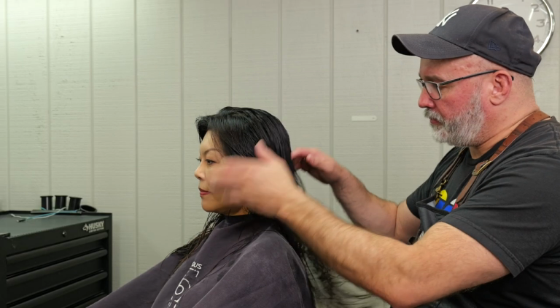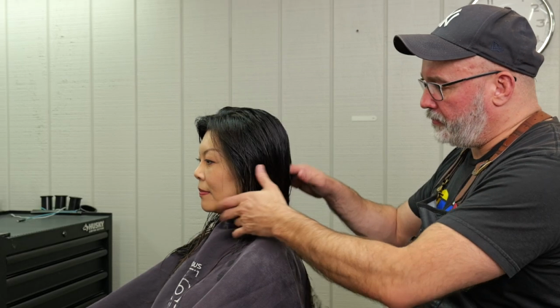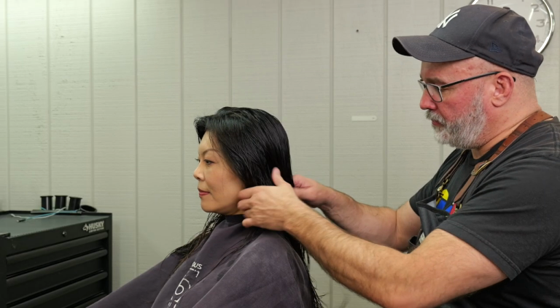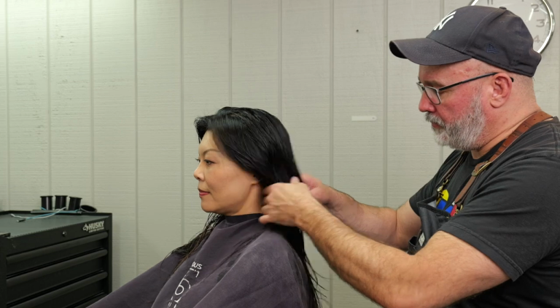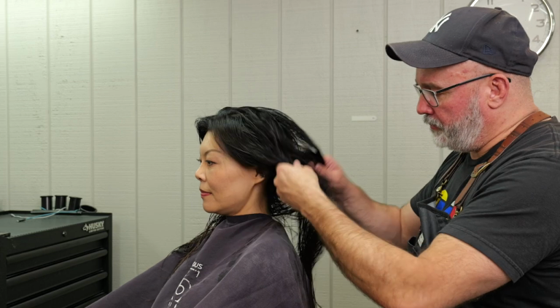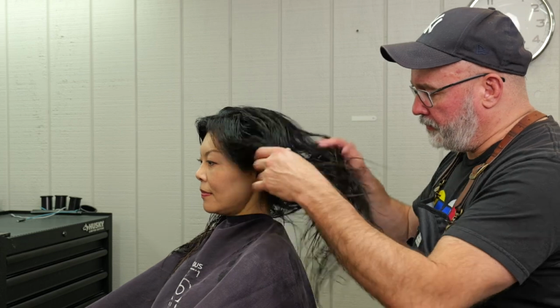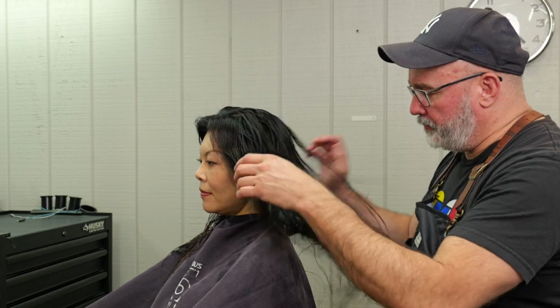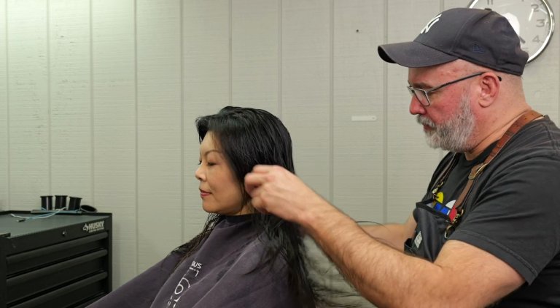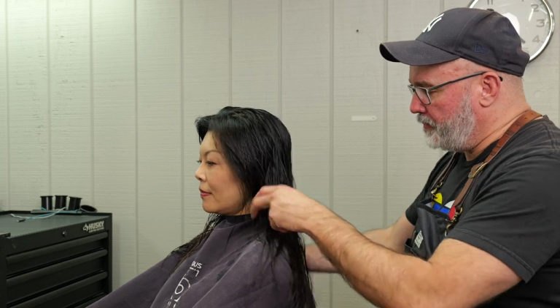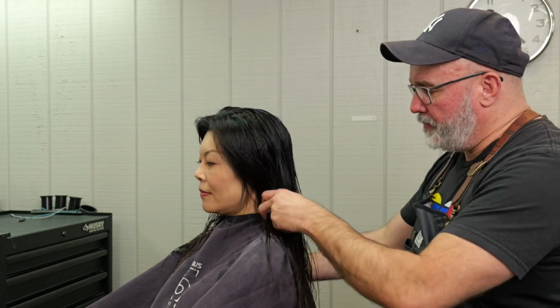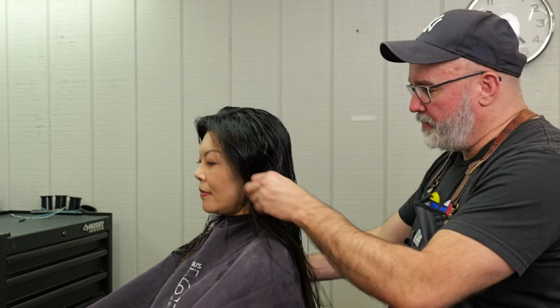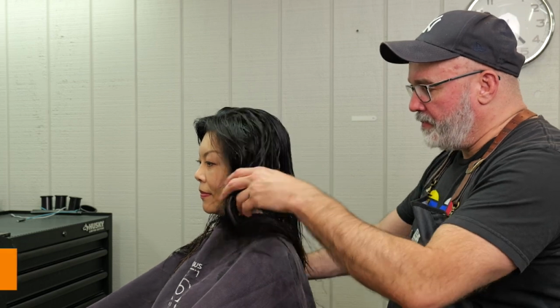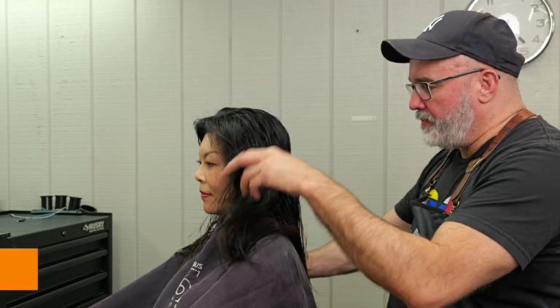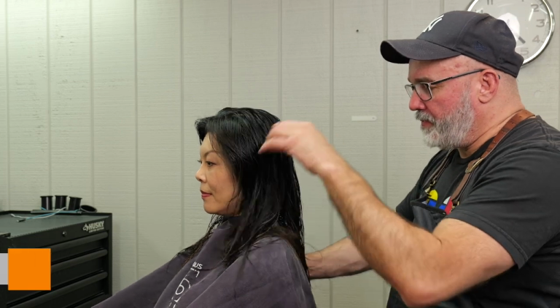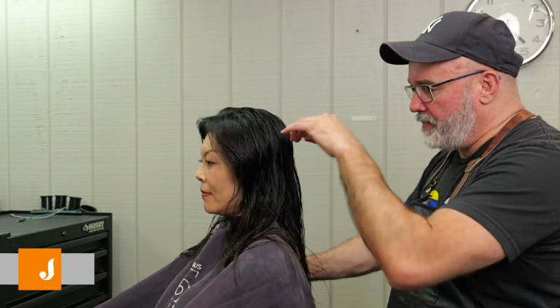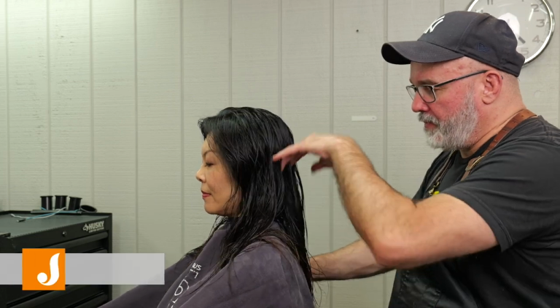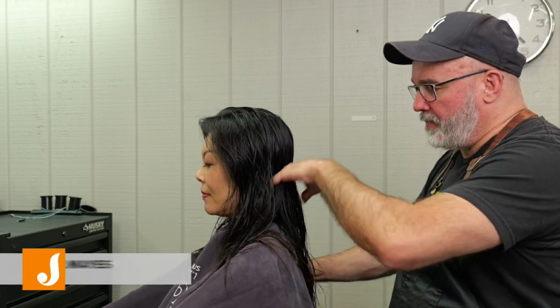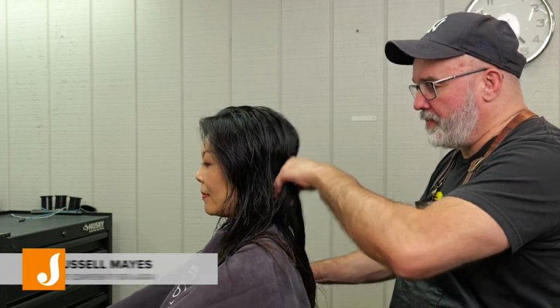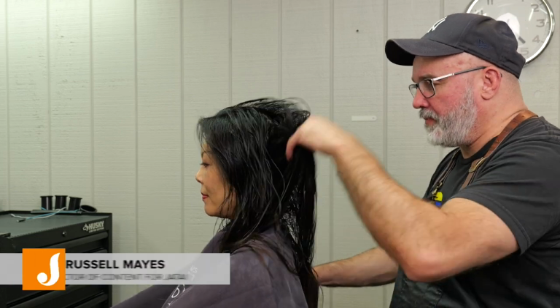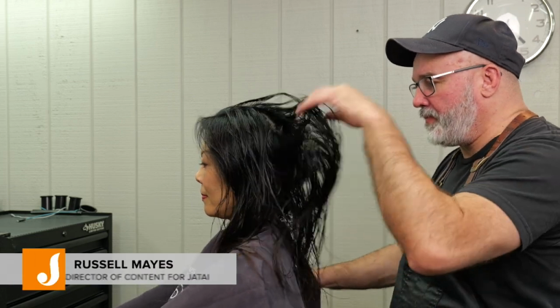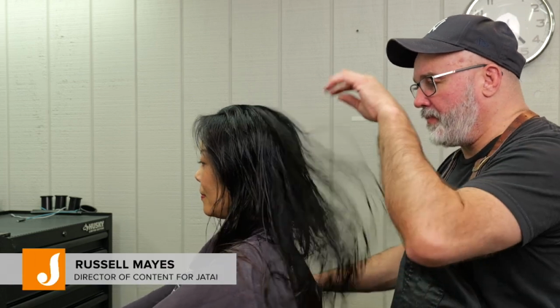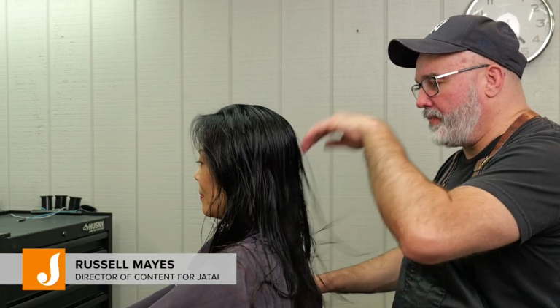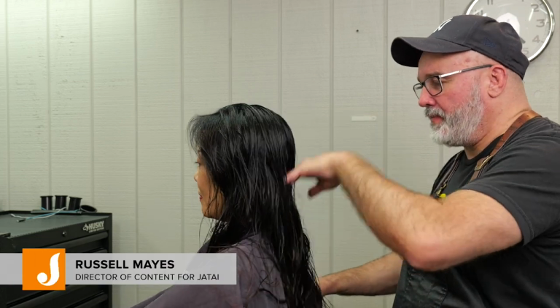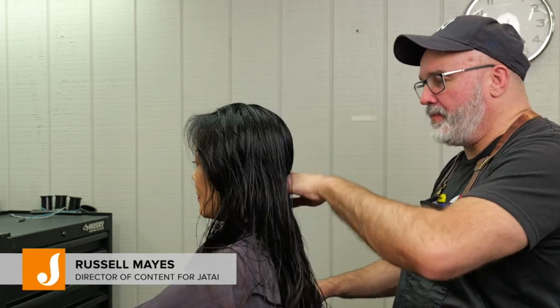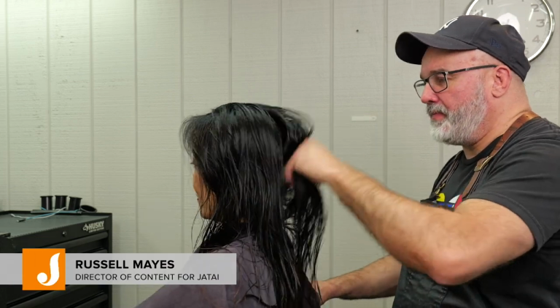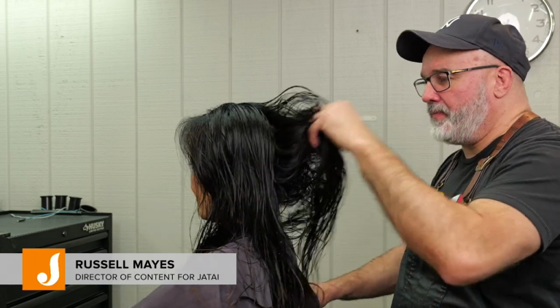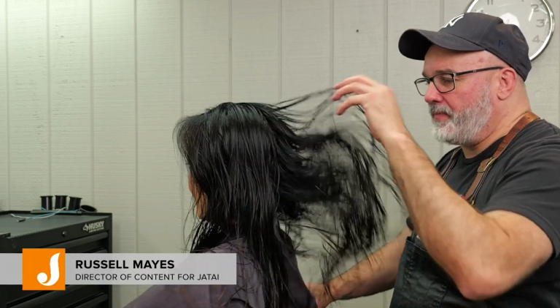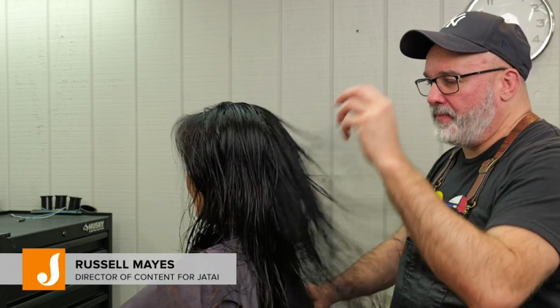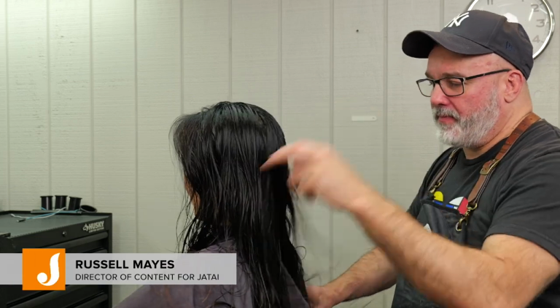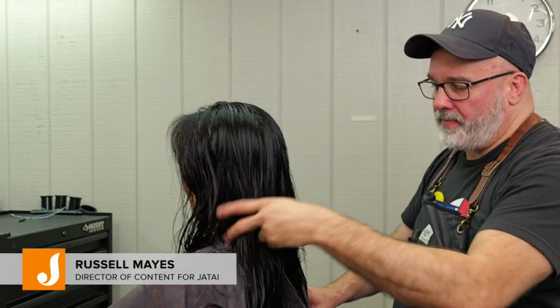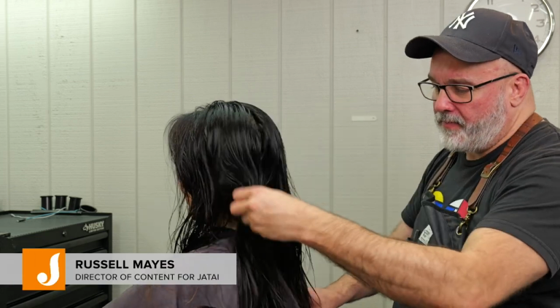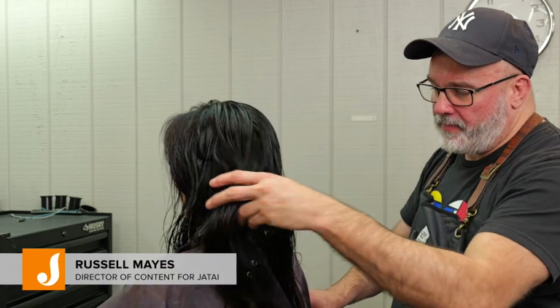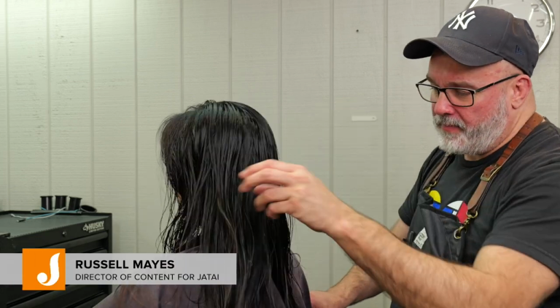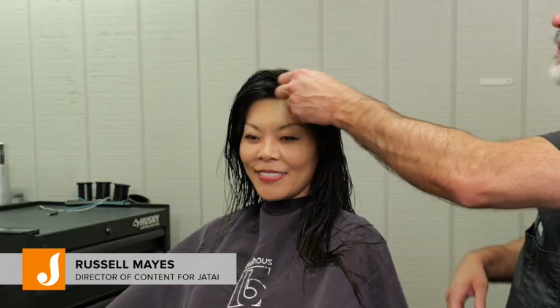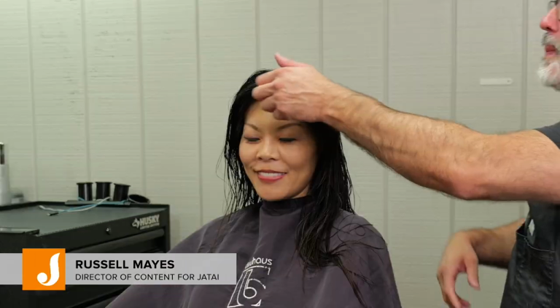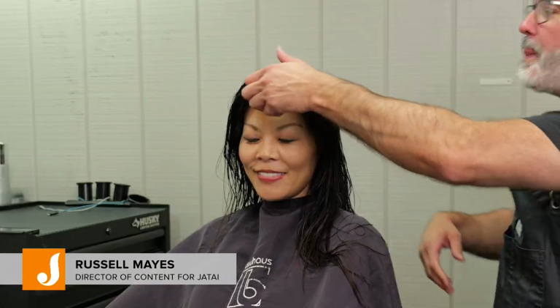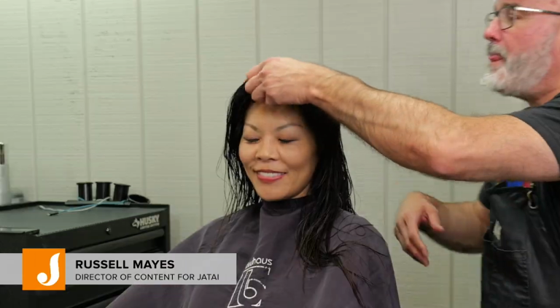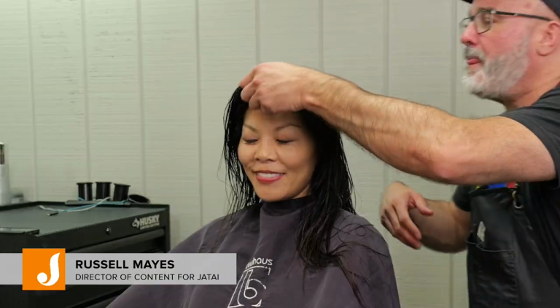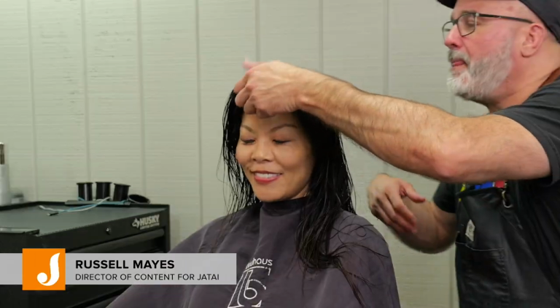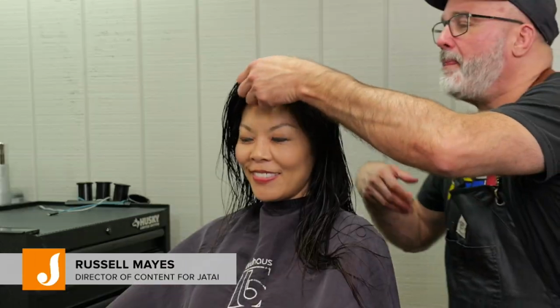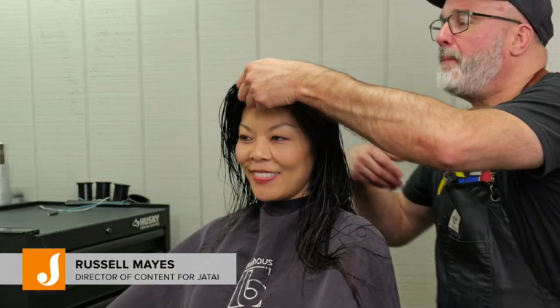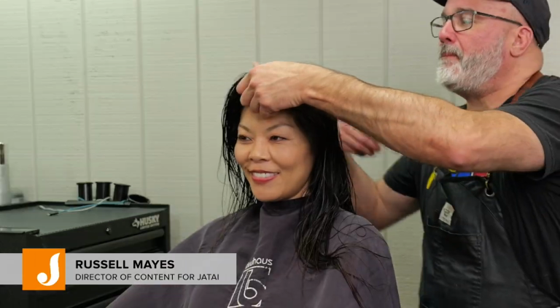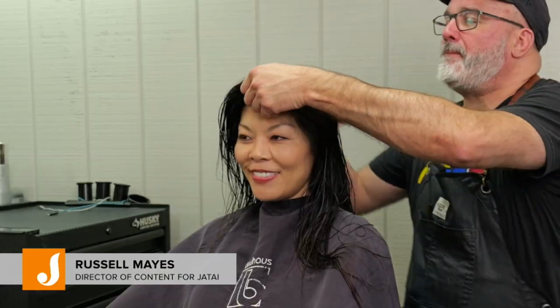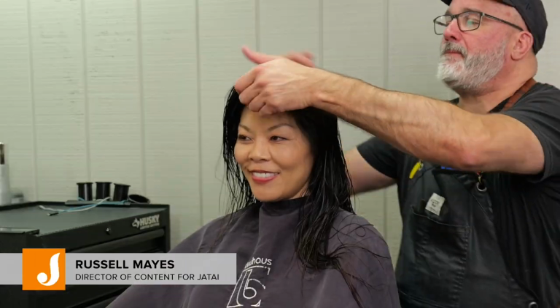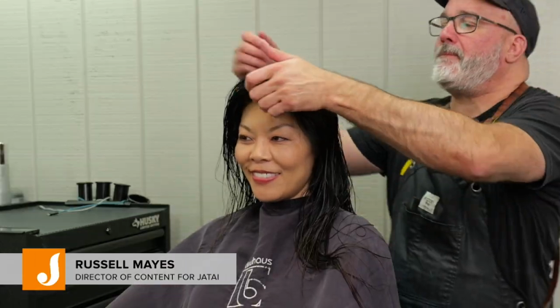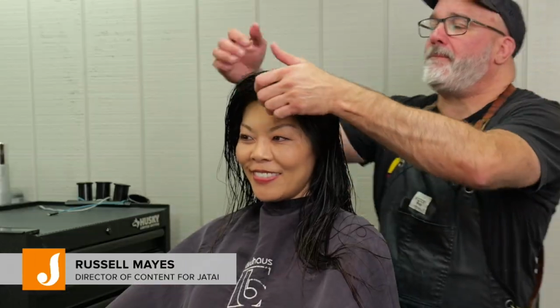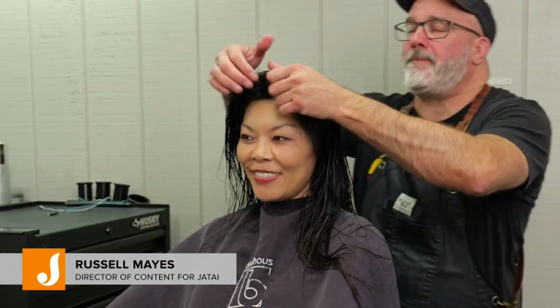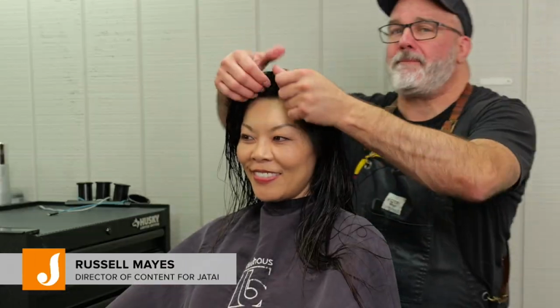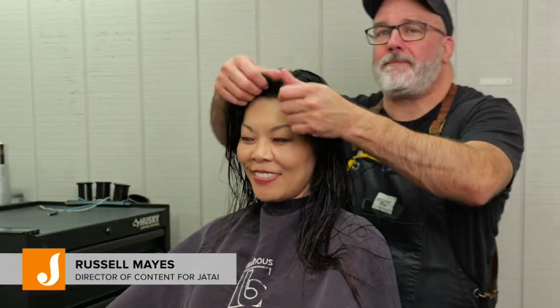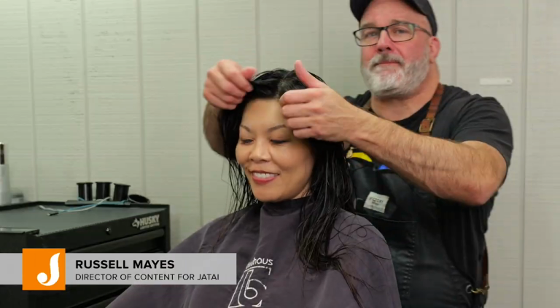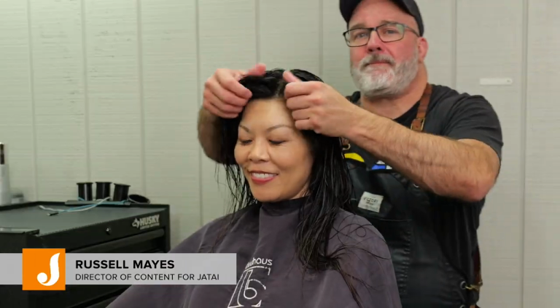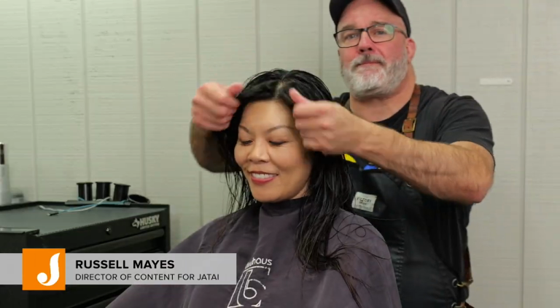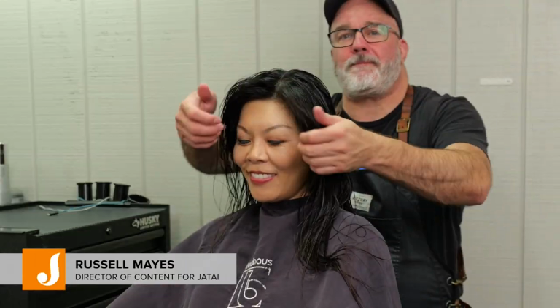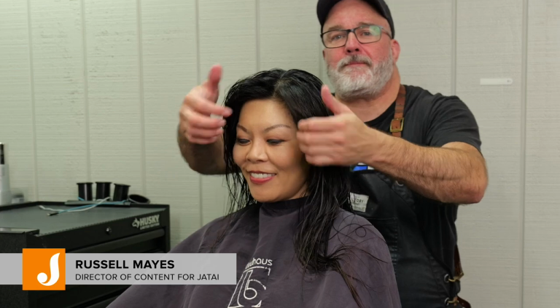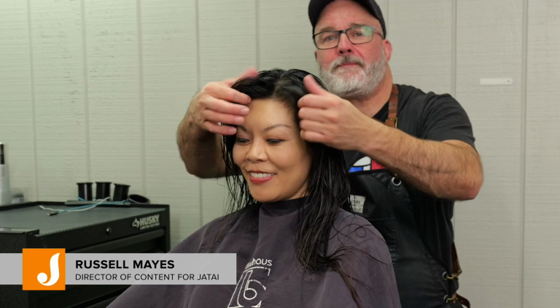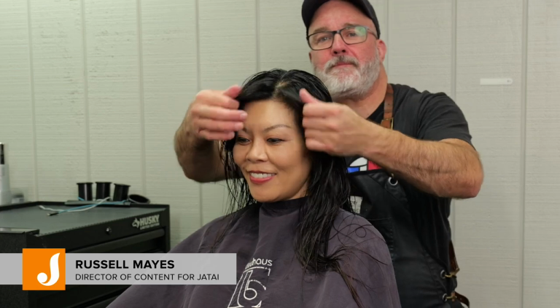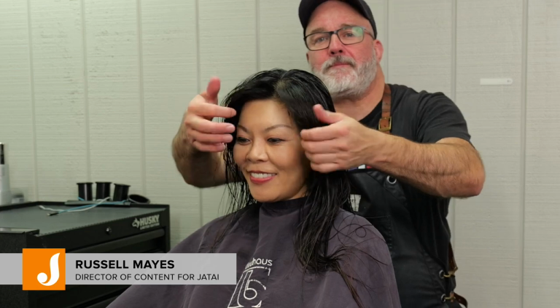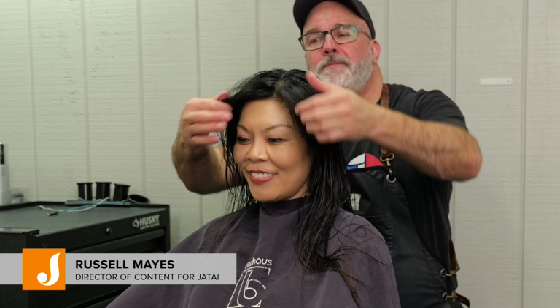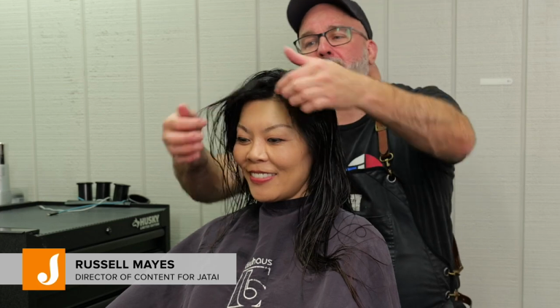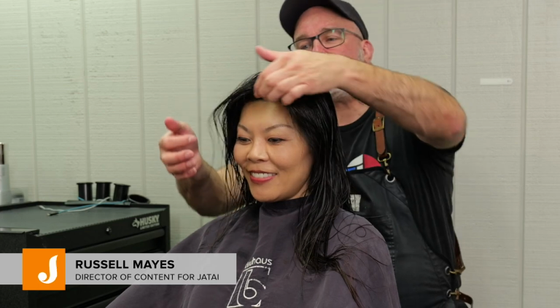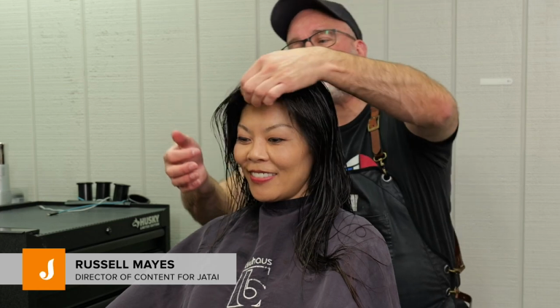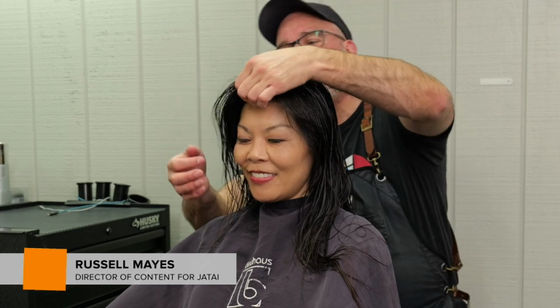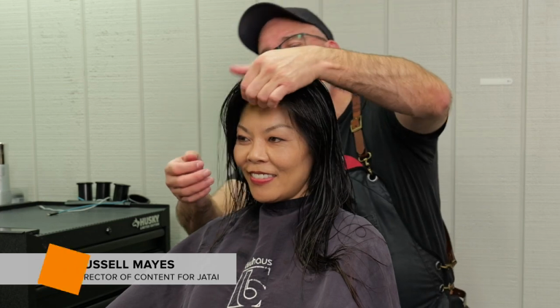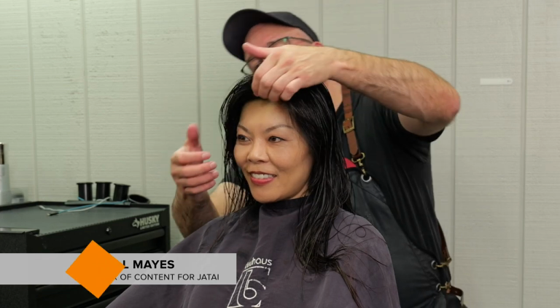Welcome back to the Jatai Academy. Today we're going to be doing a version of the wolf cut I like to call the soft wolf cut.